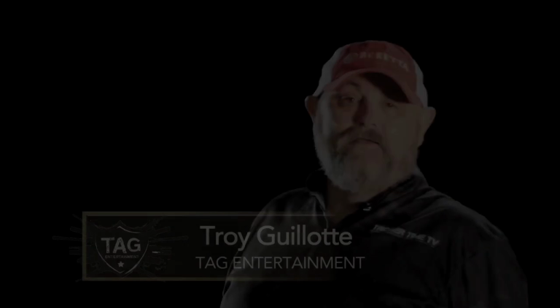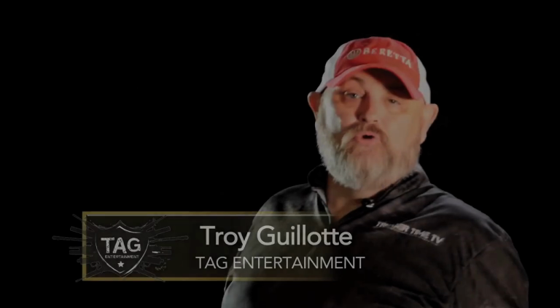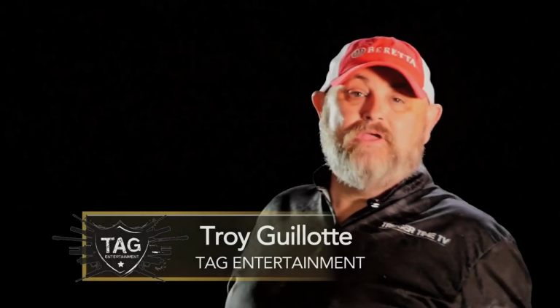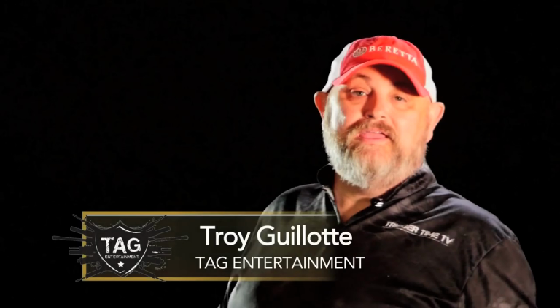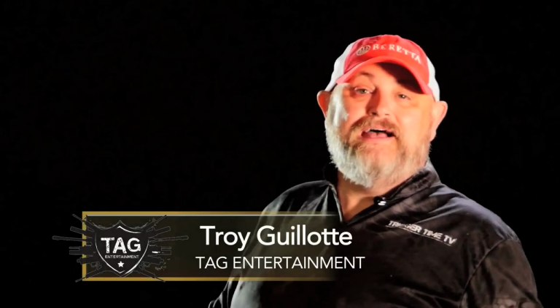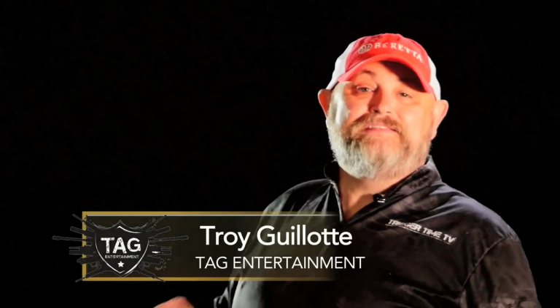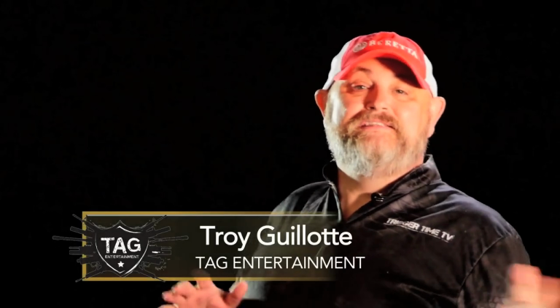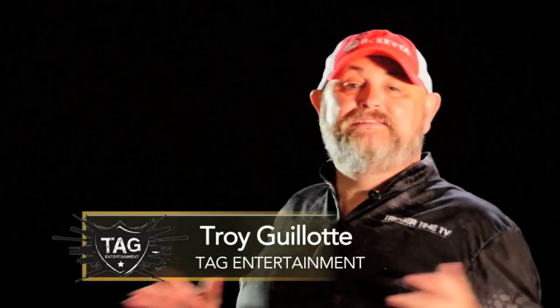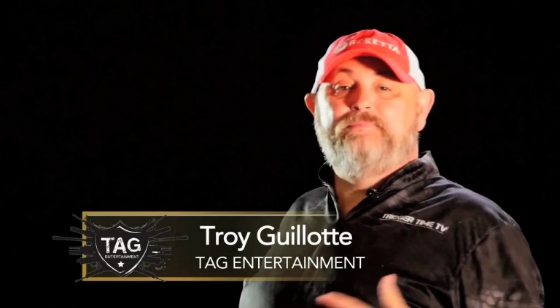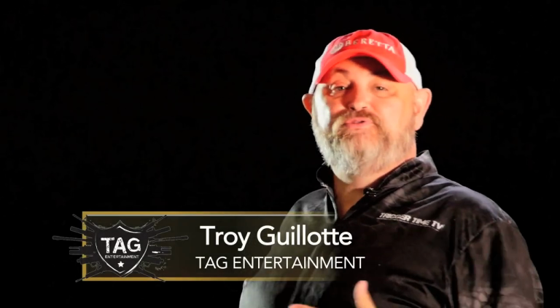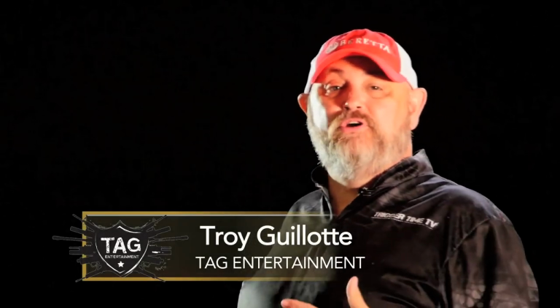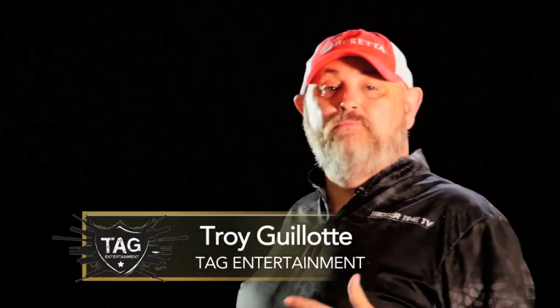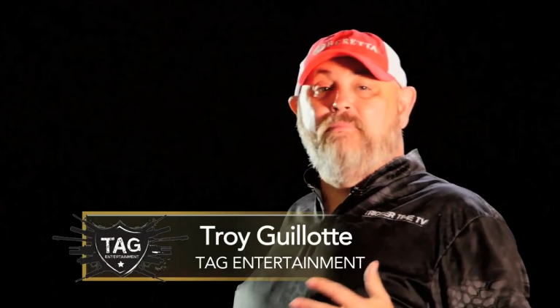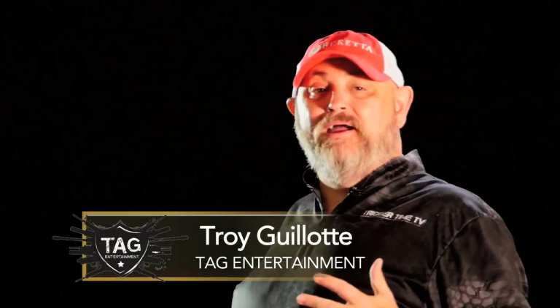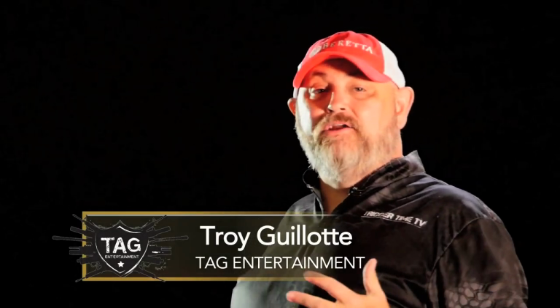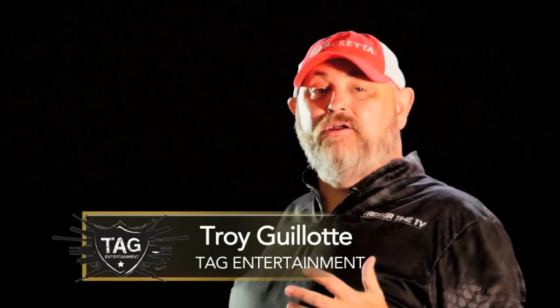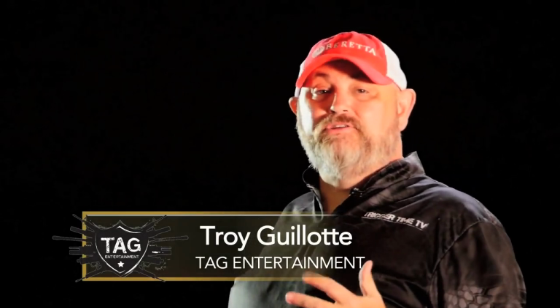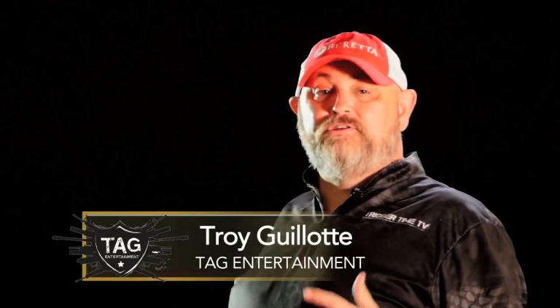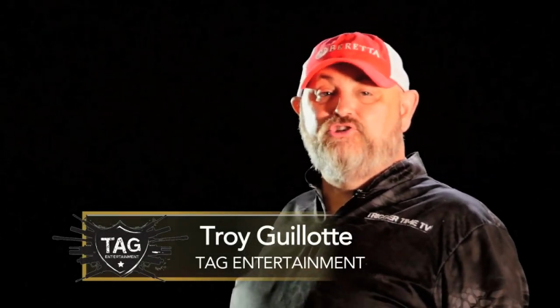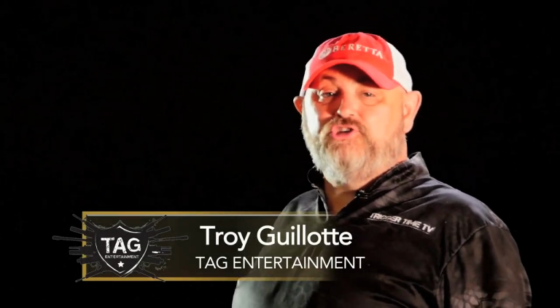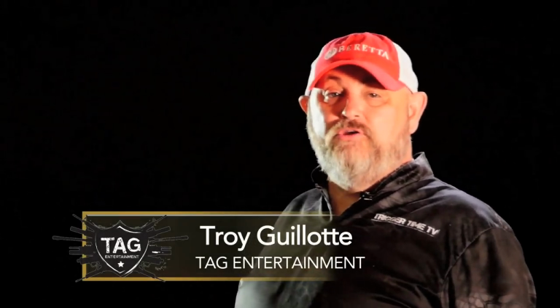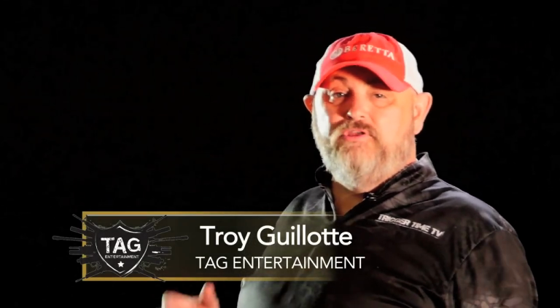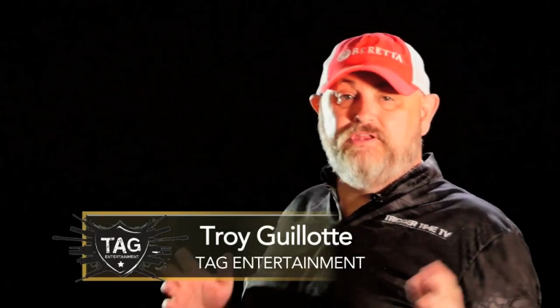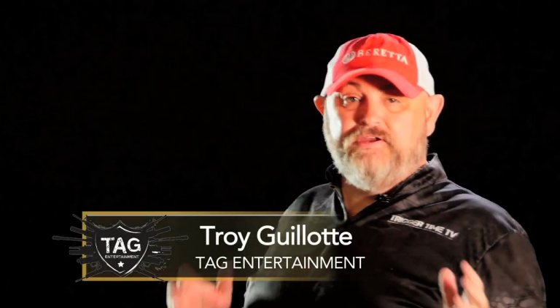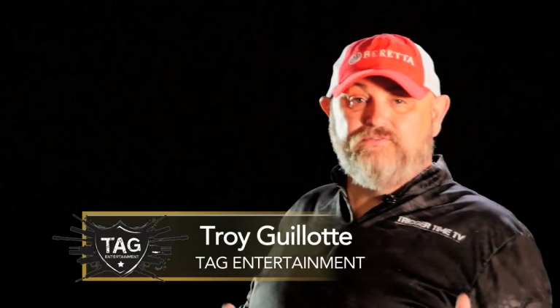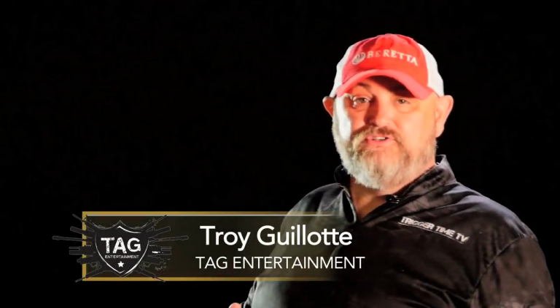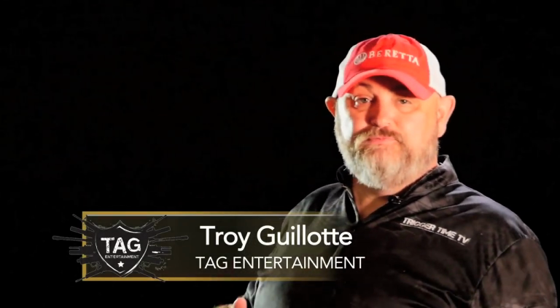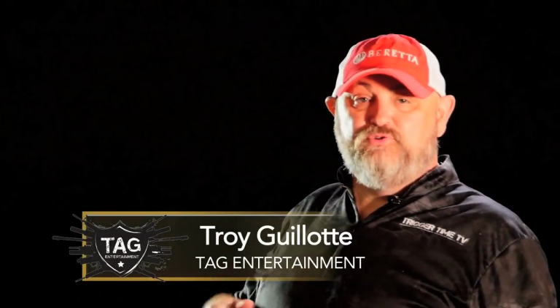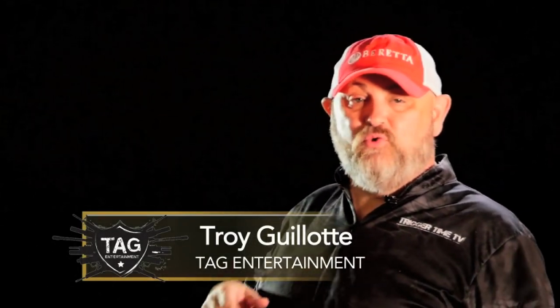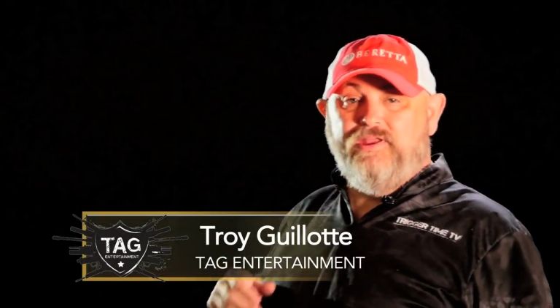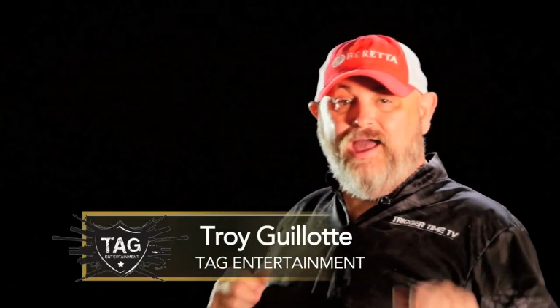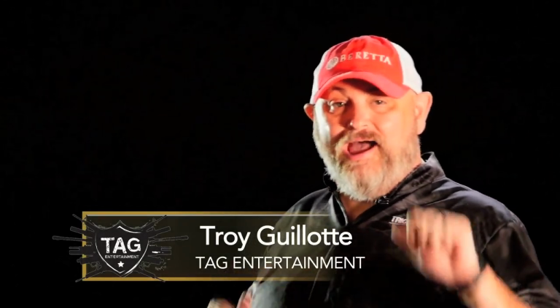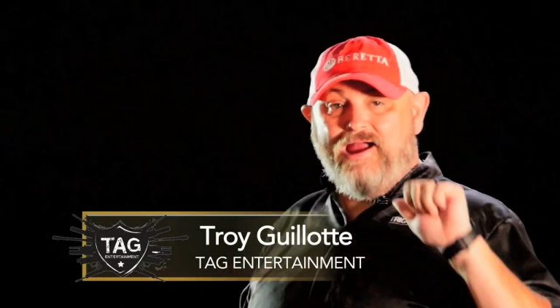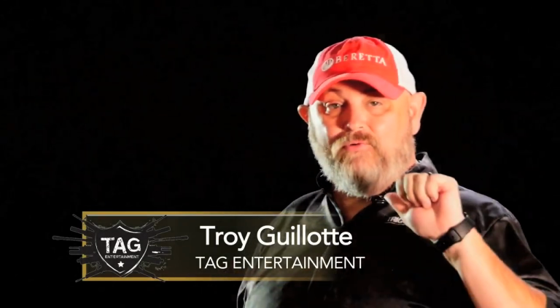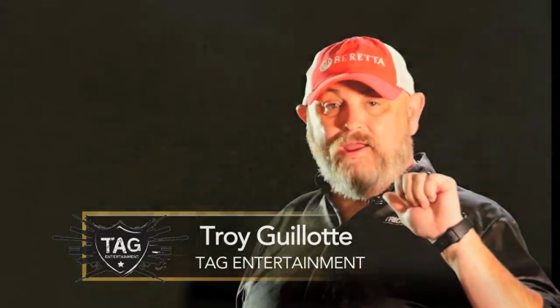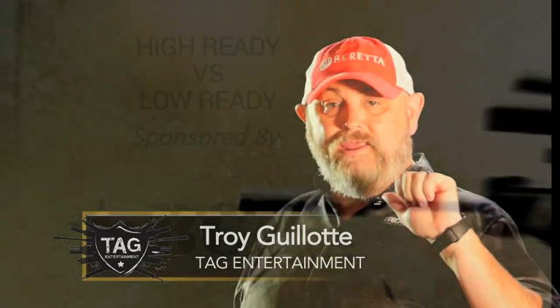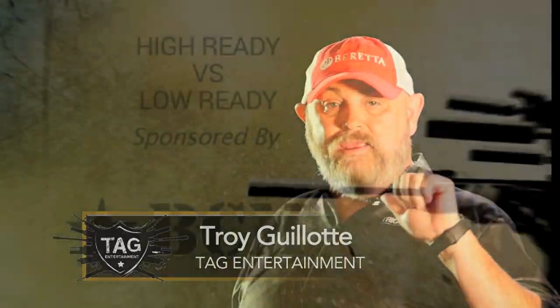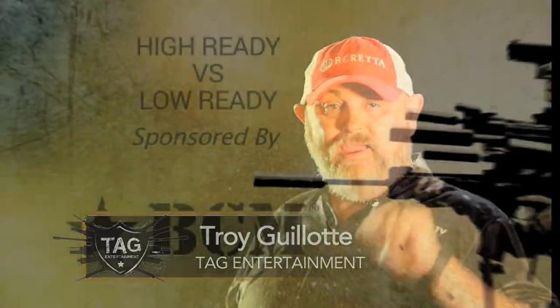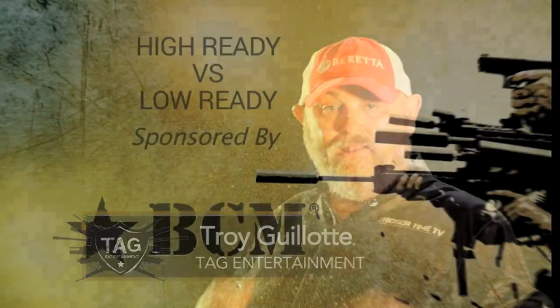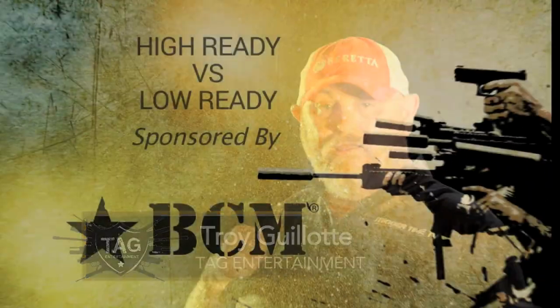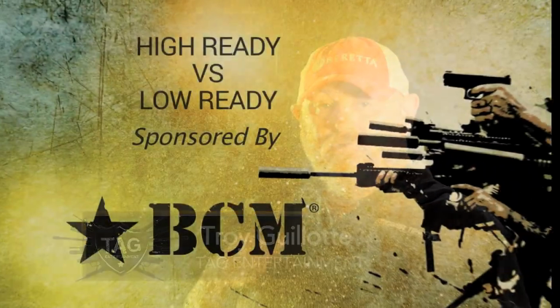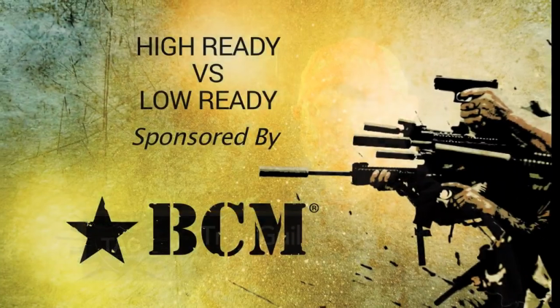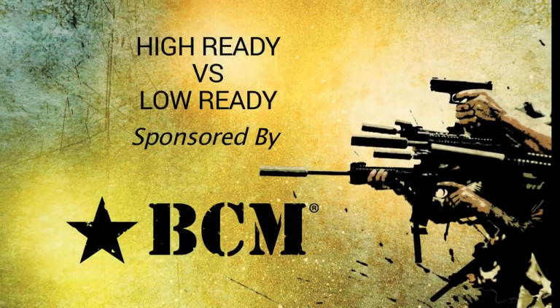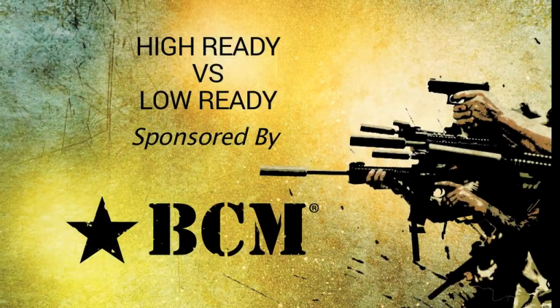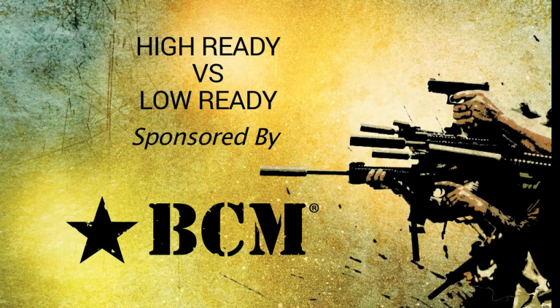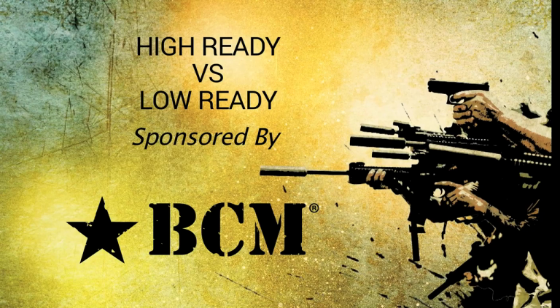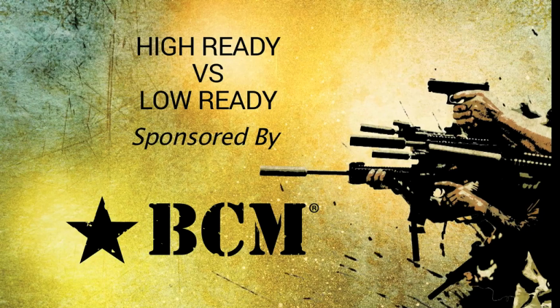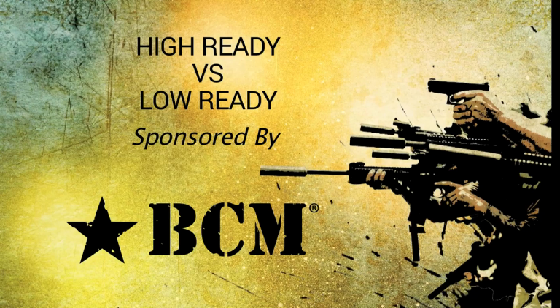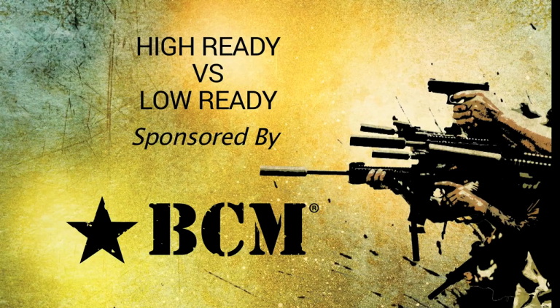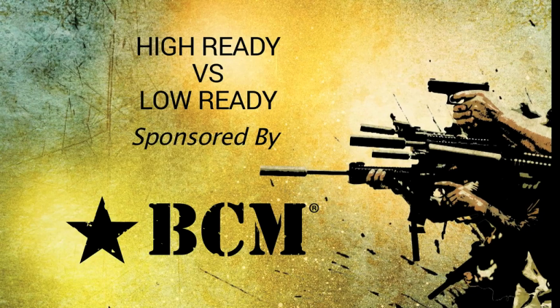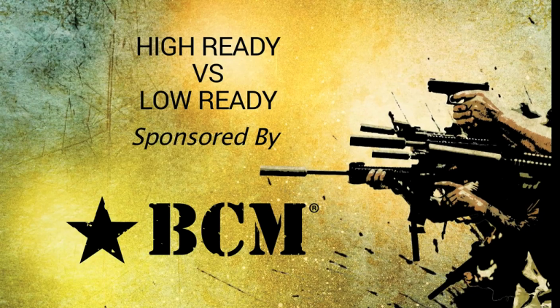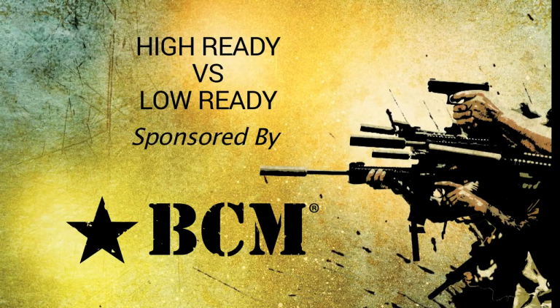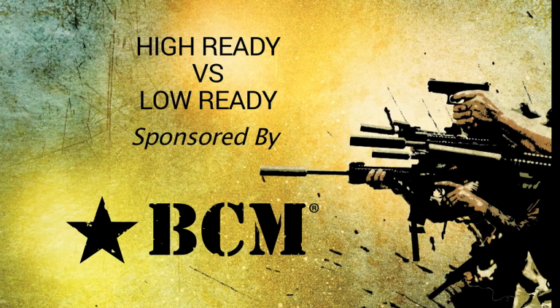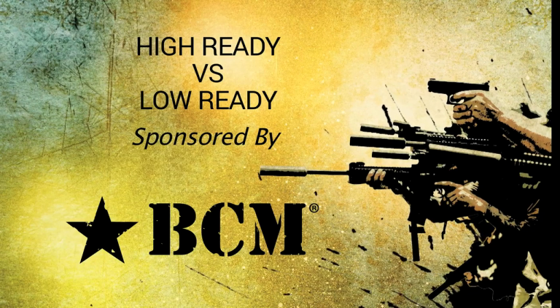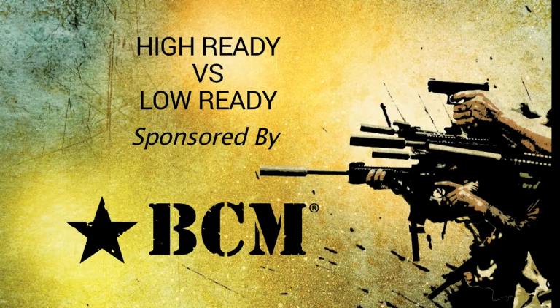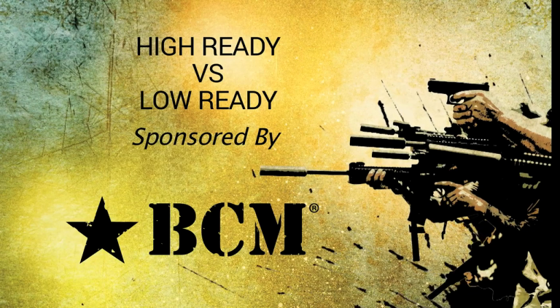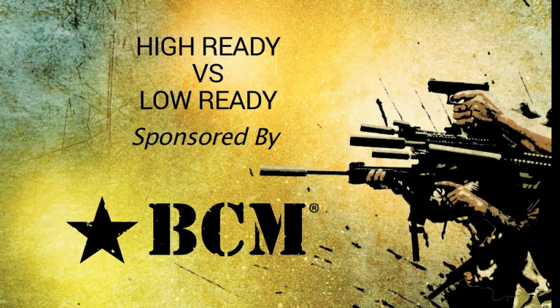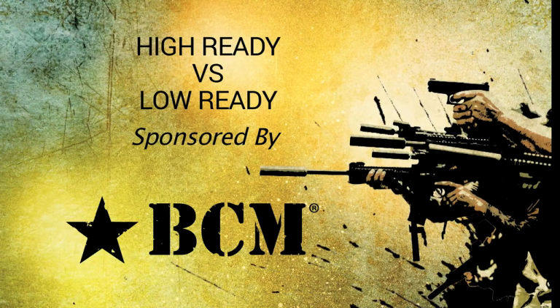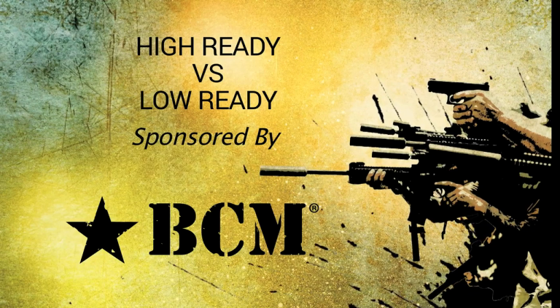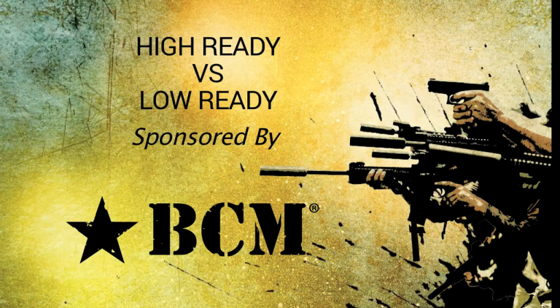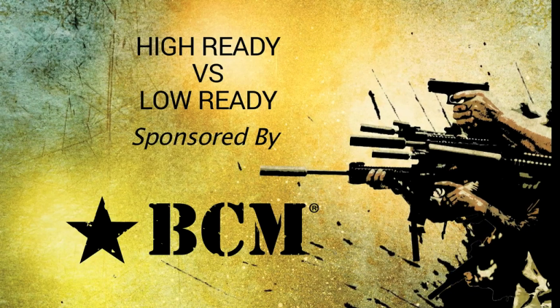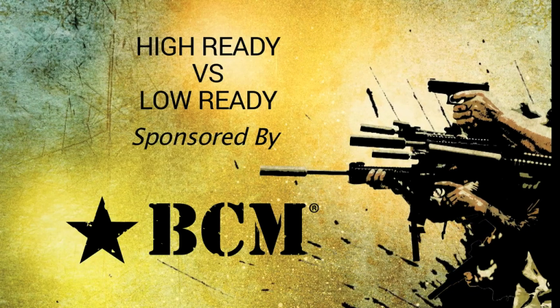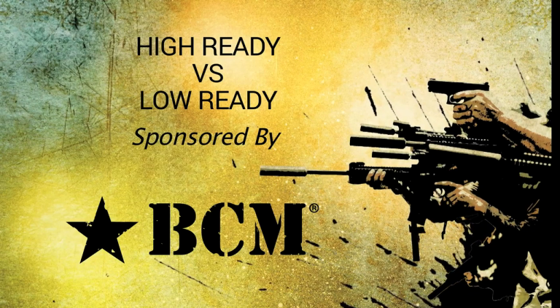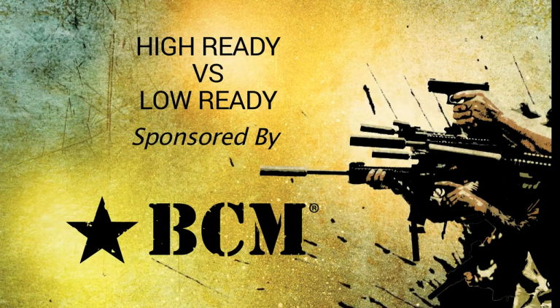In this episode, Mike Green is going to show you the differences between high ready and low ready, and when you might want to use each one of those.